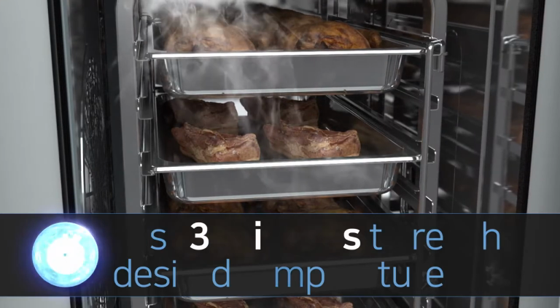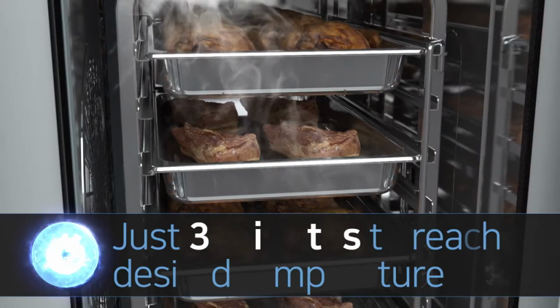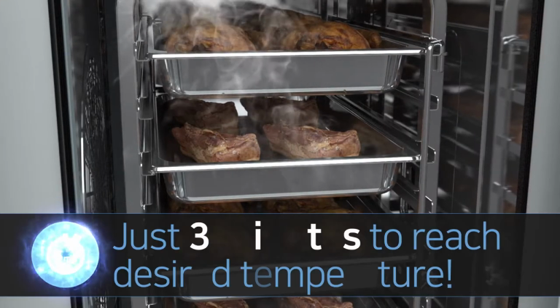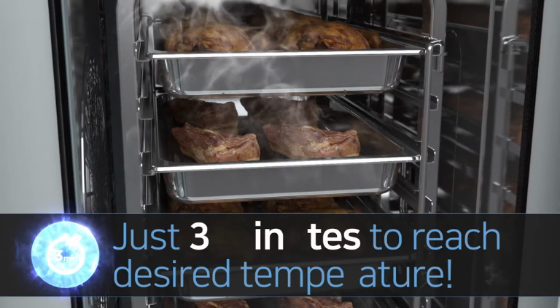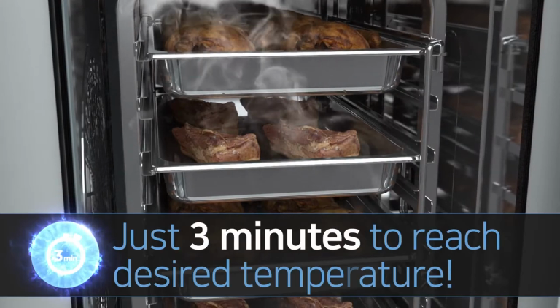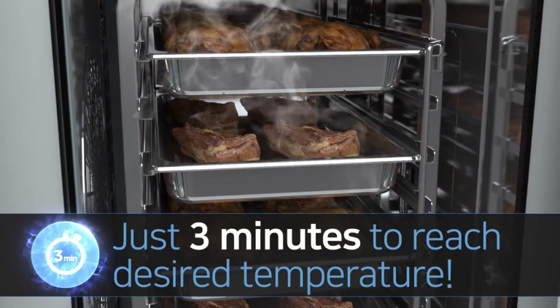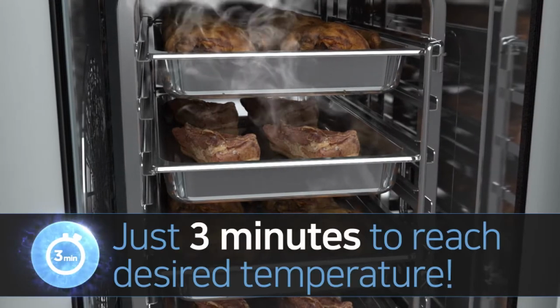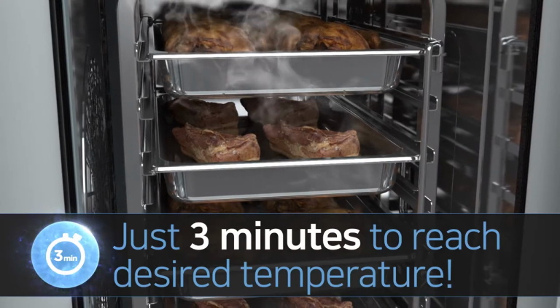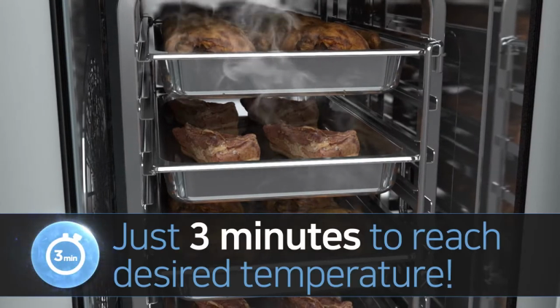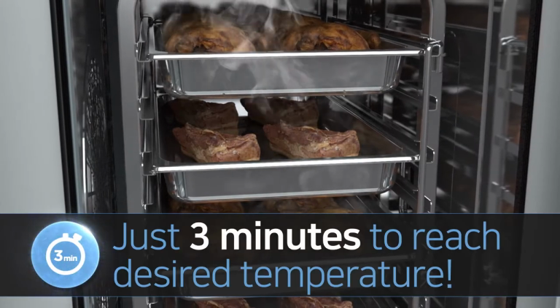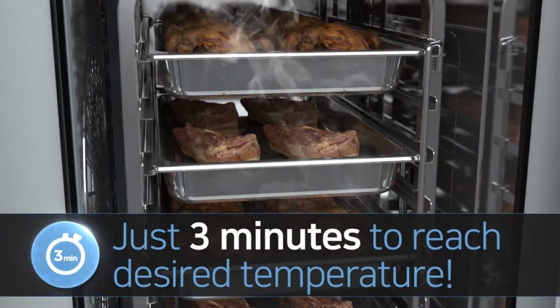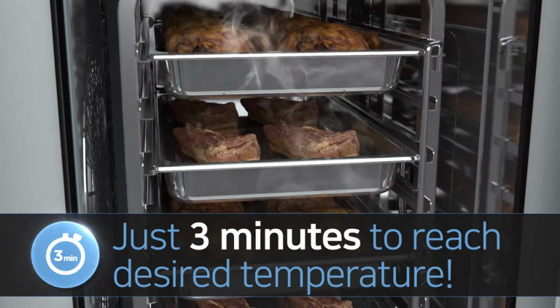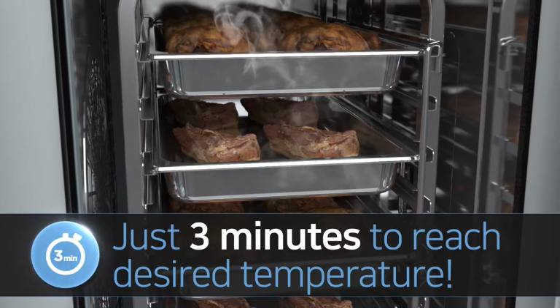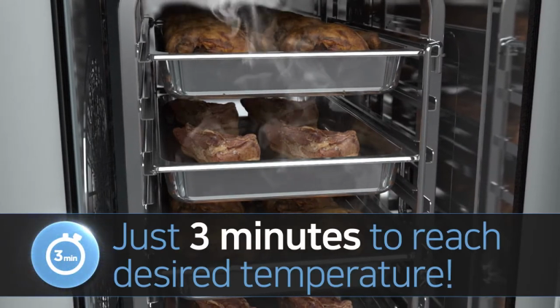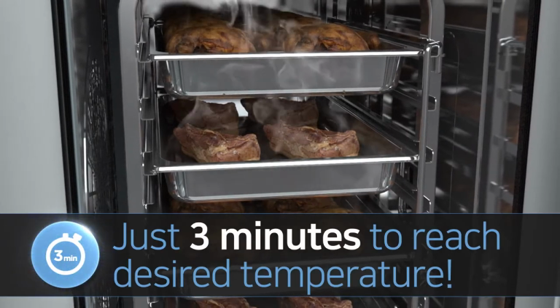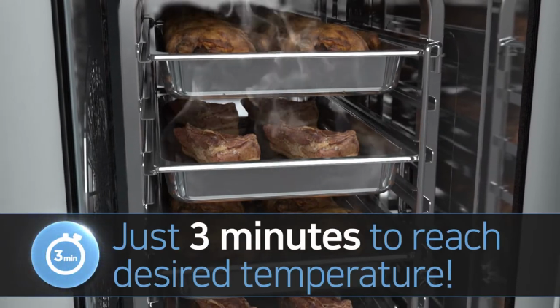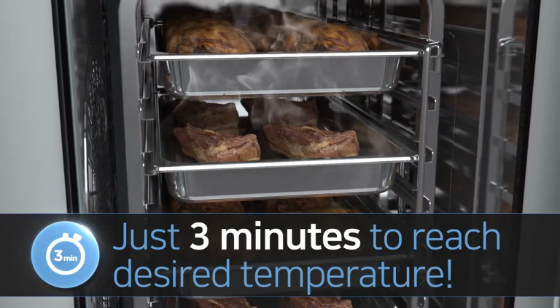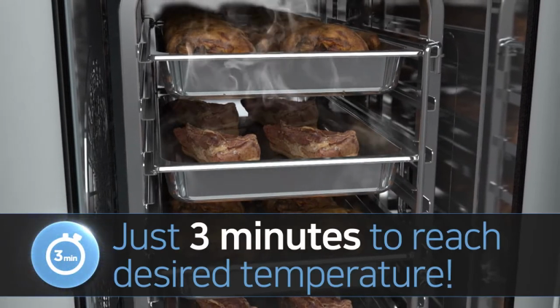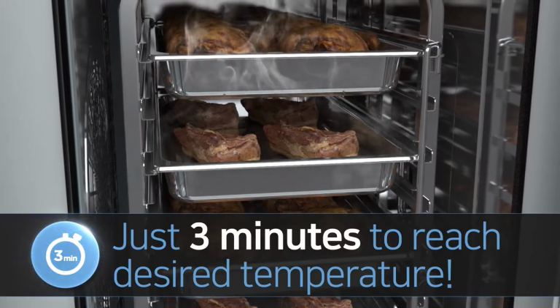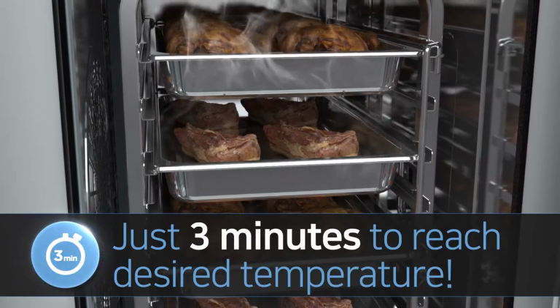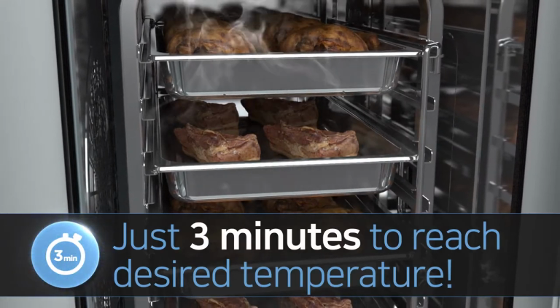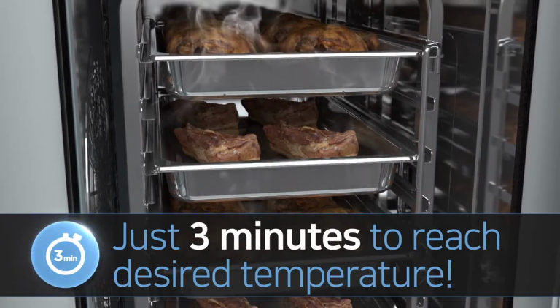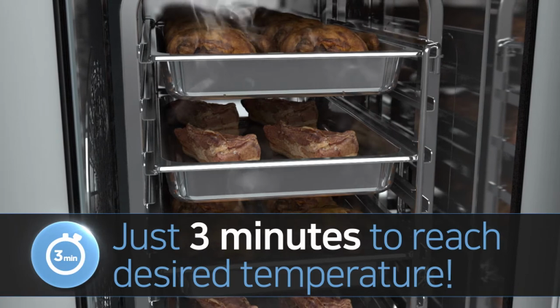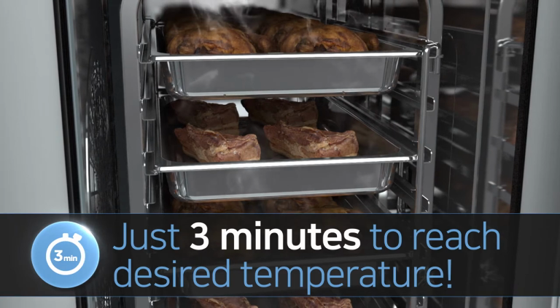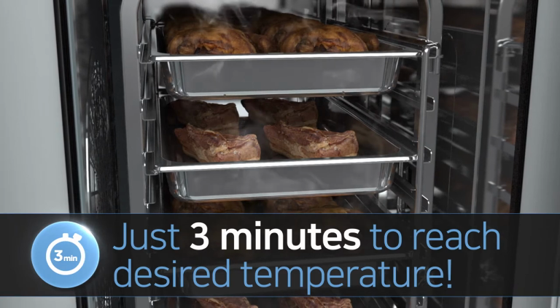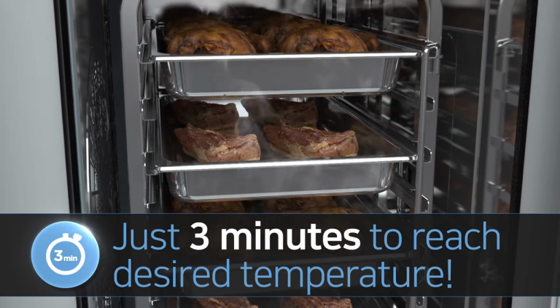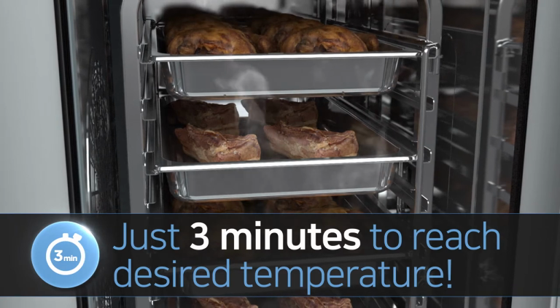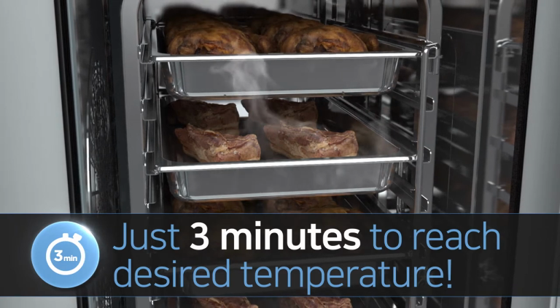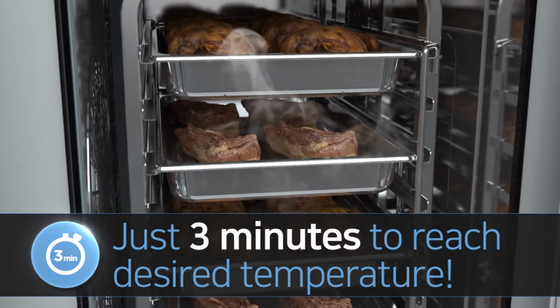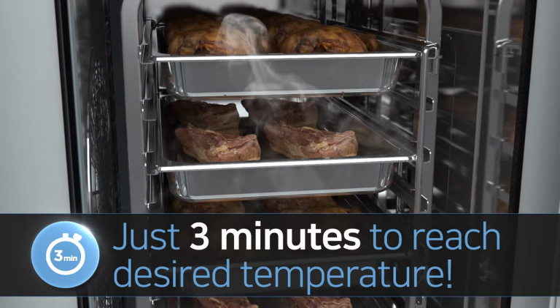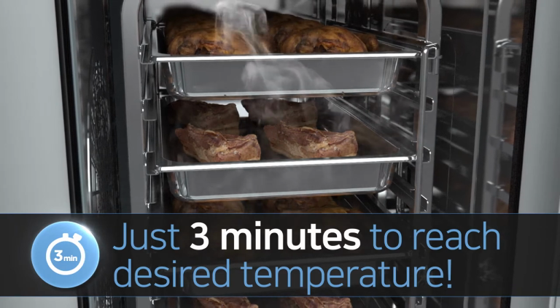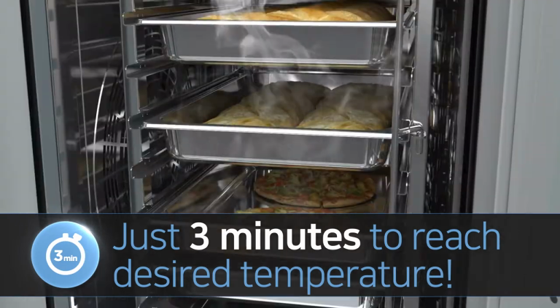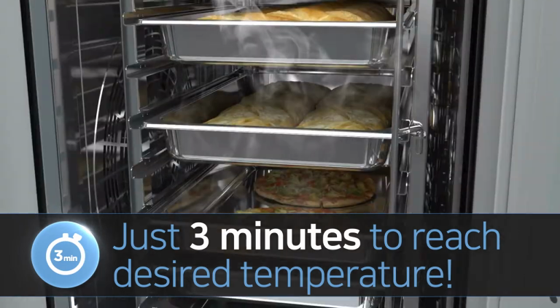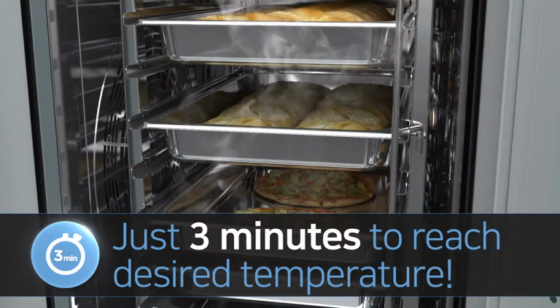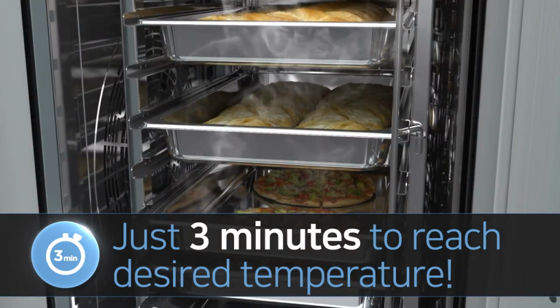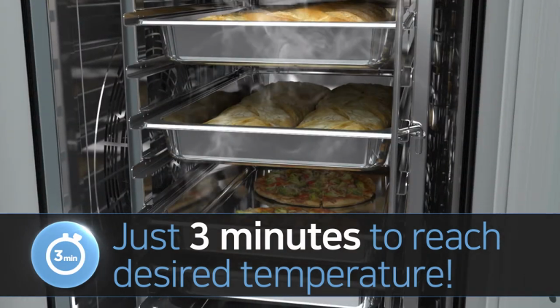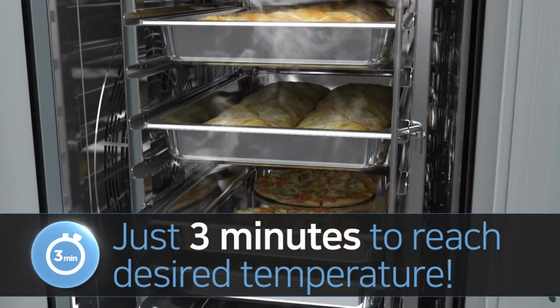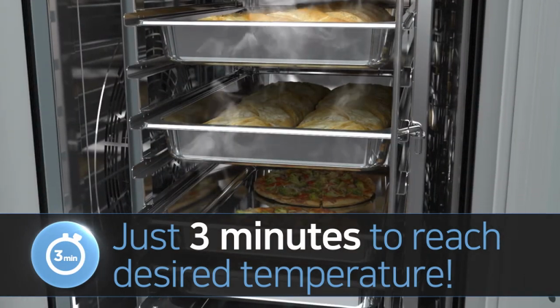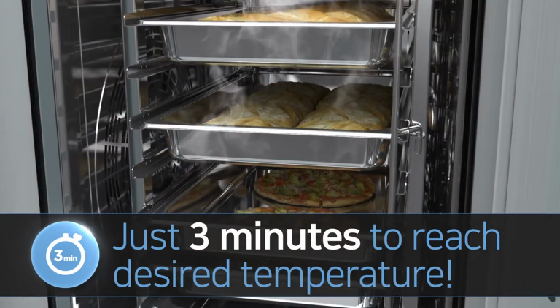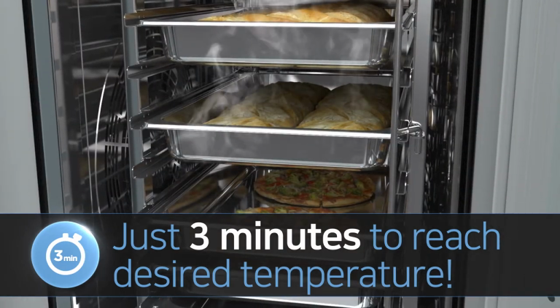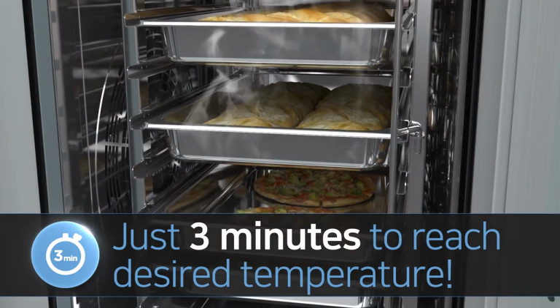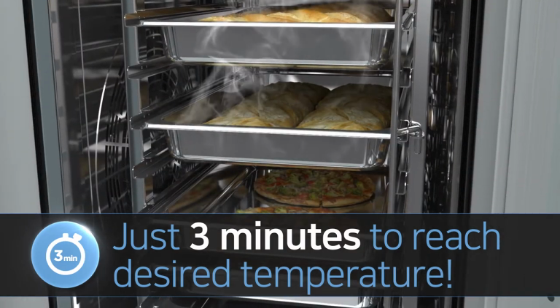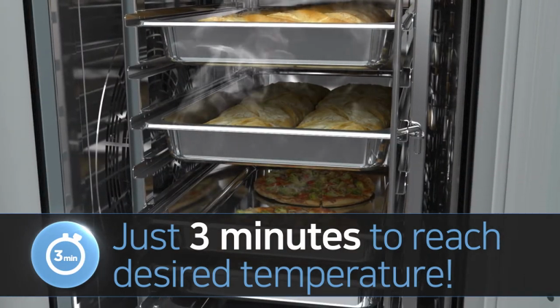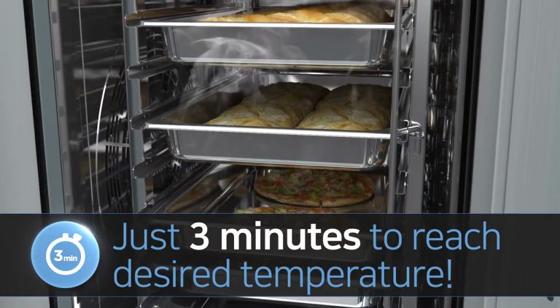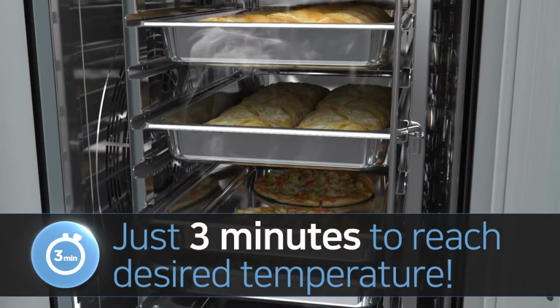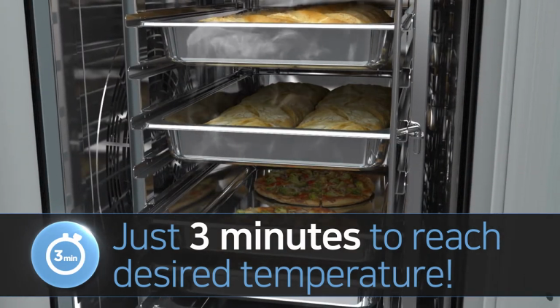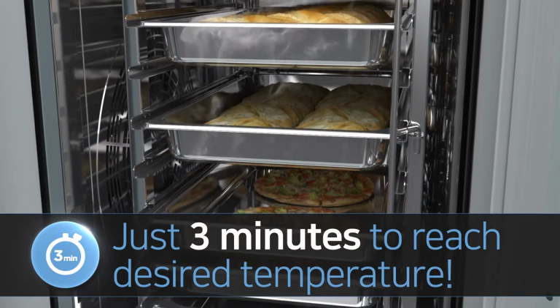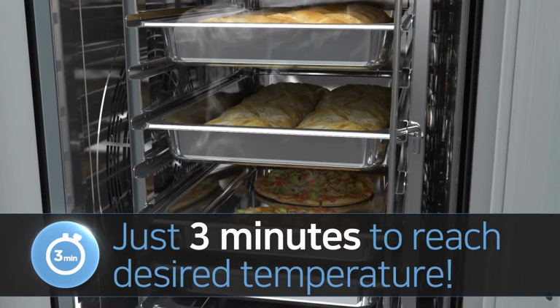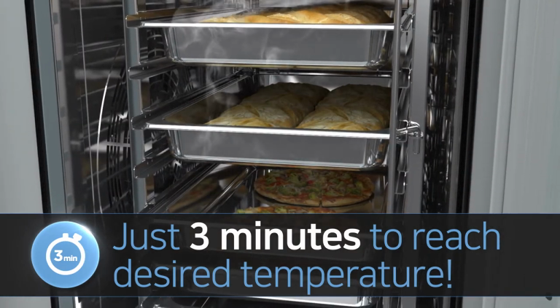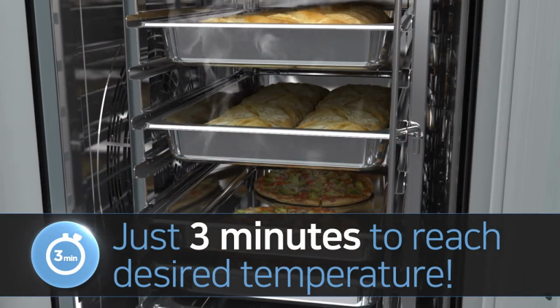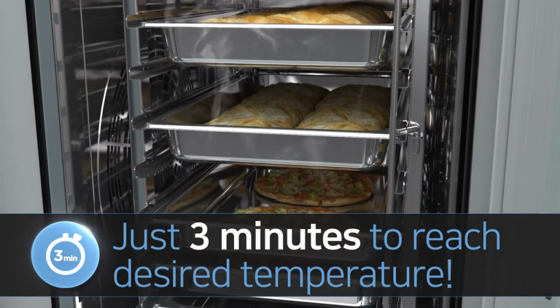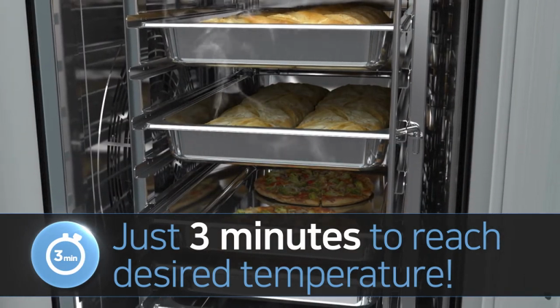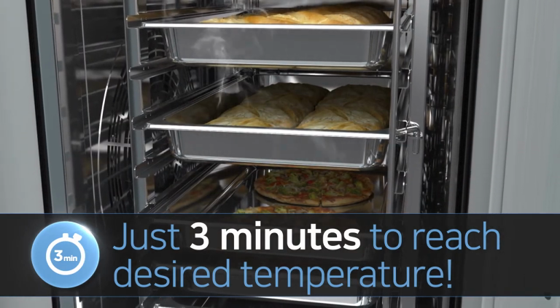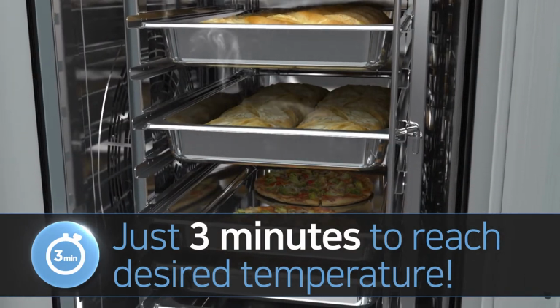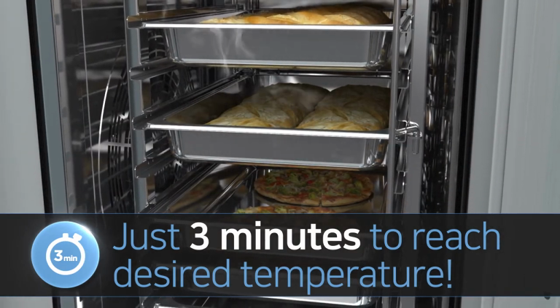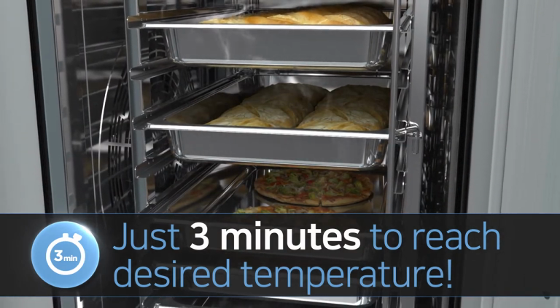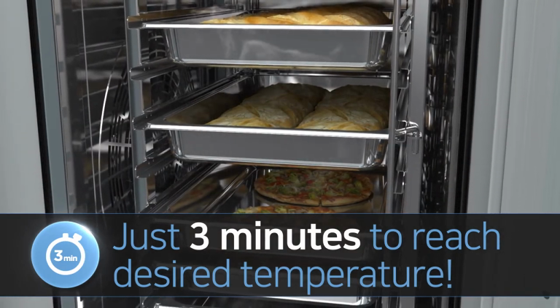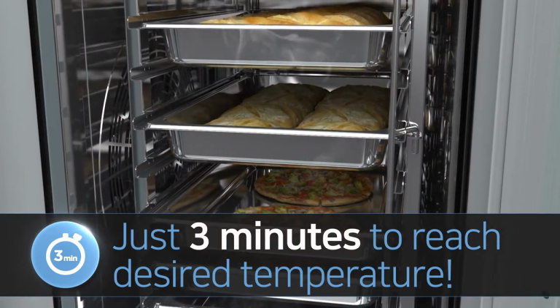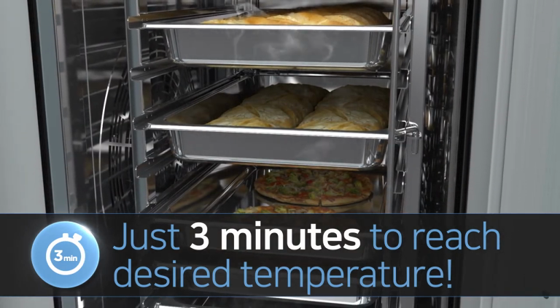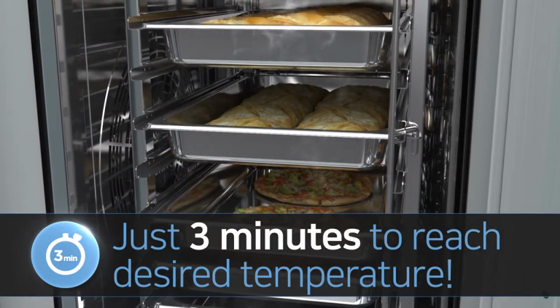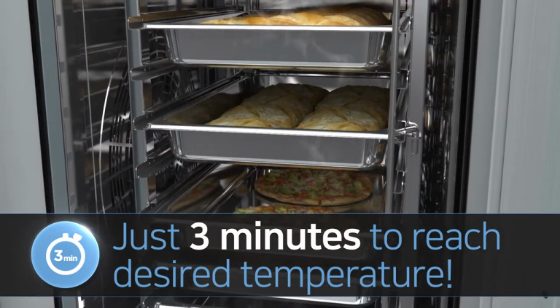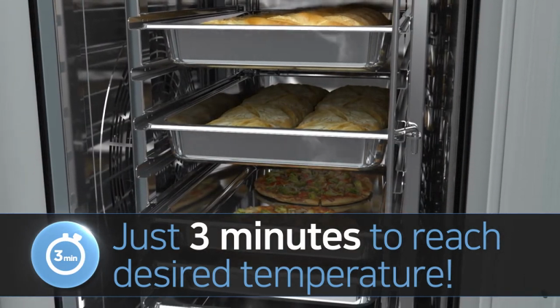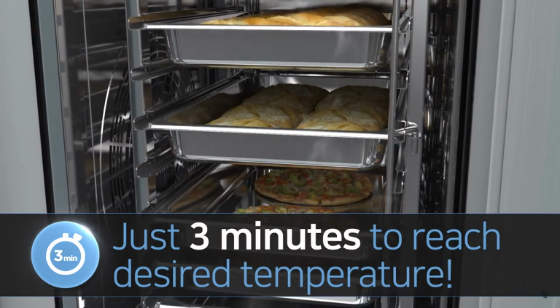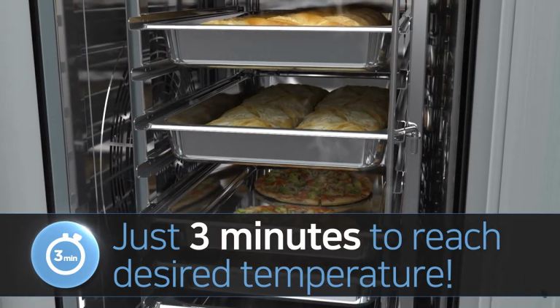Third, it takes just three minutes to reach the desired temperature for heating and steaming recipes, with perfect cooking quality guaranteed.